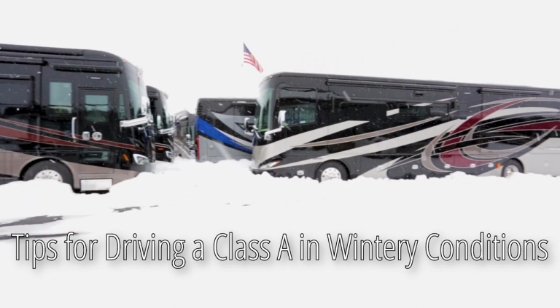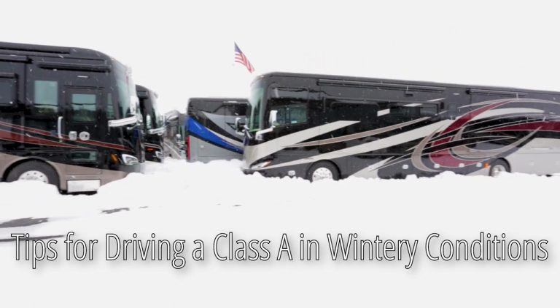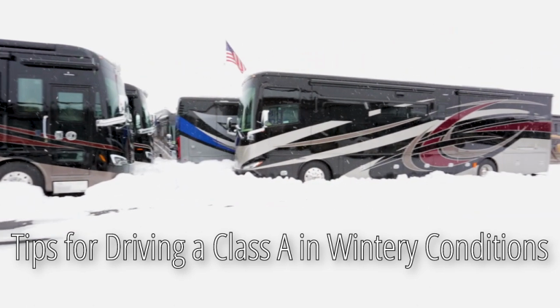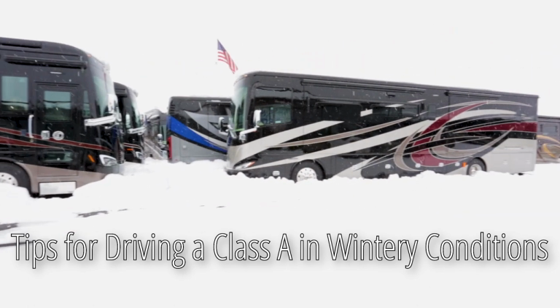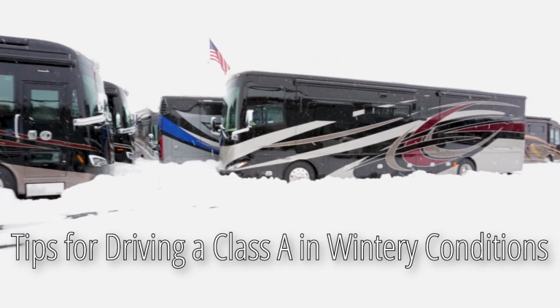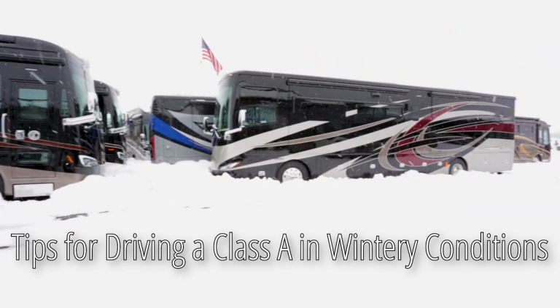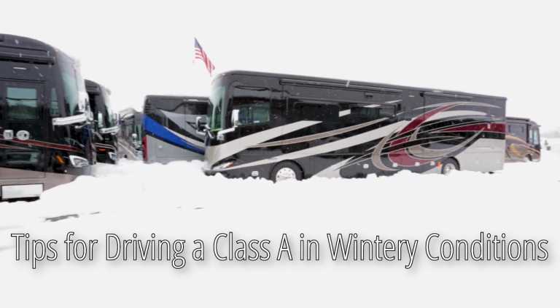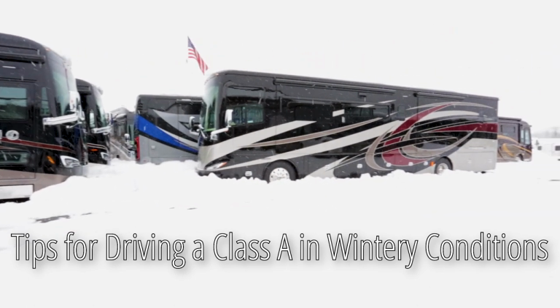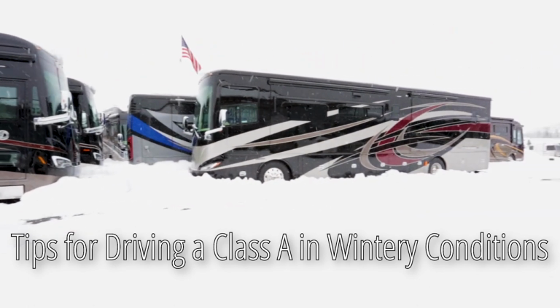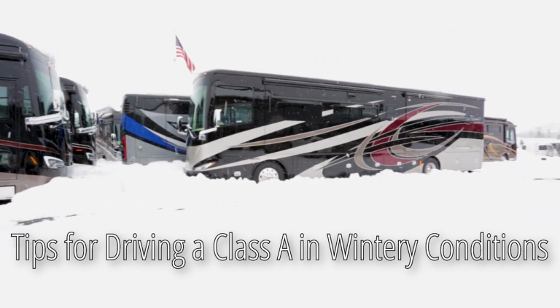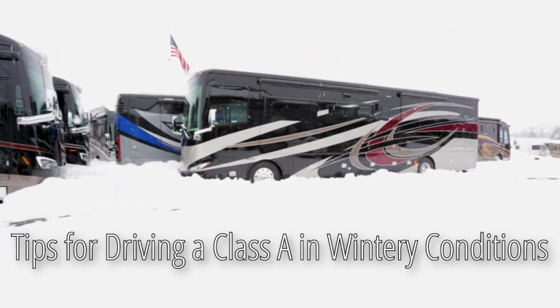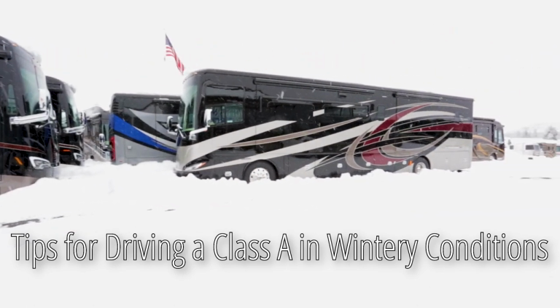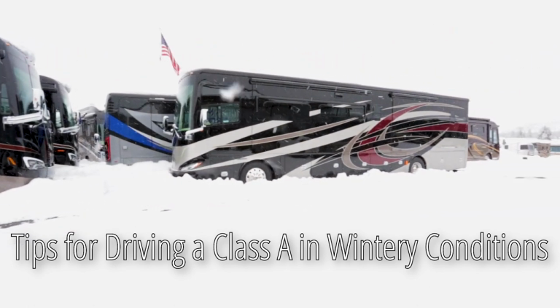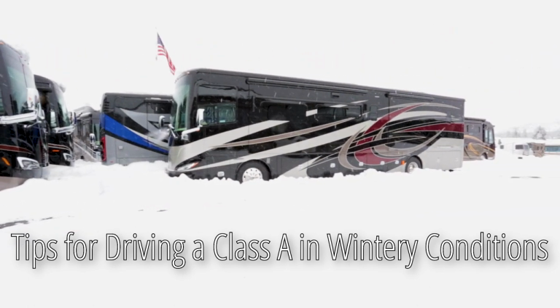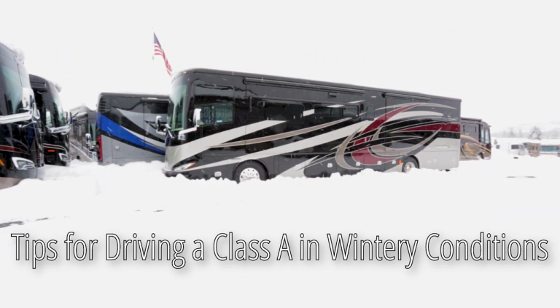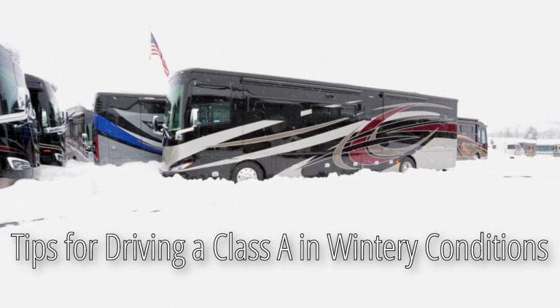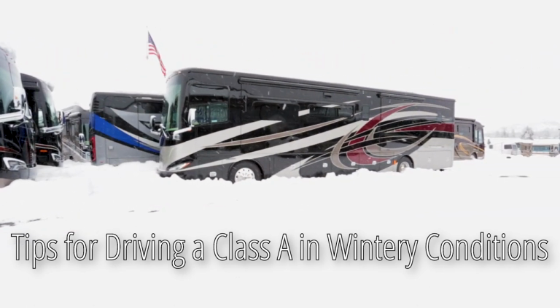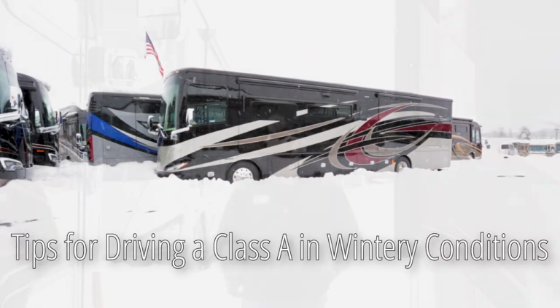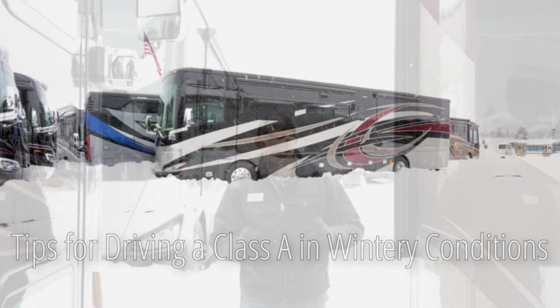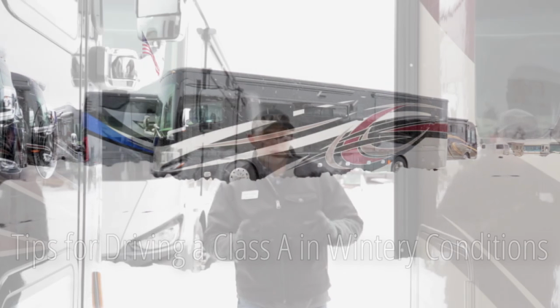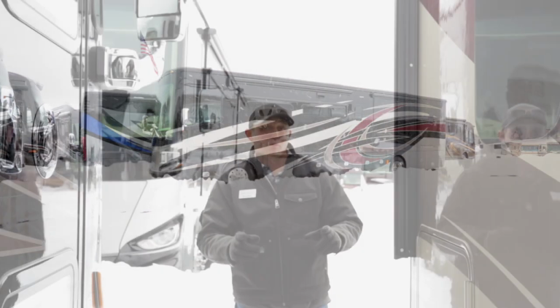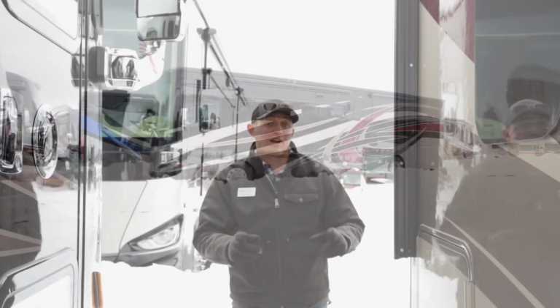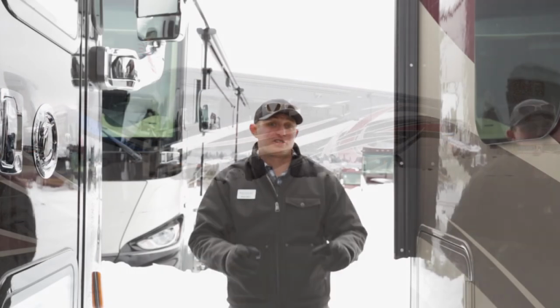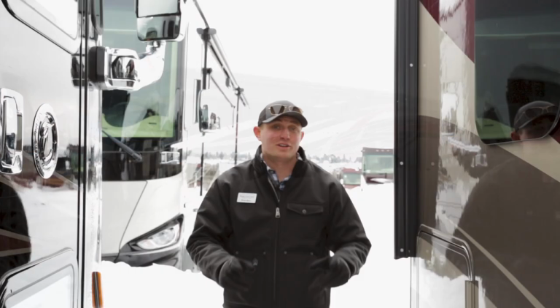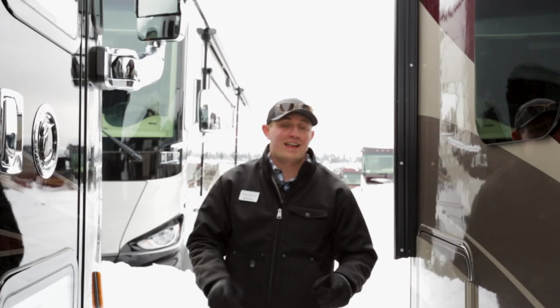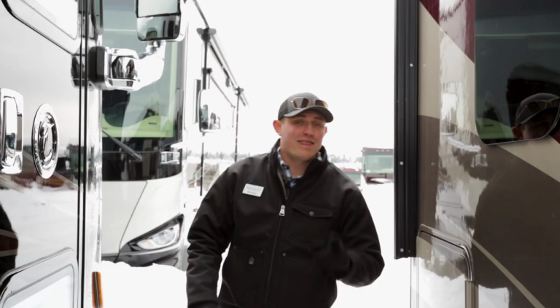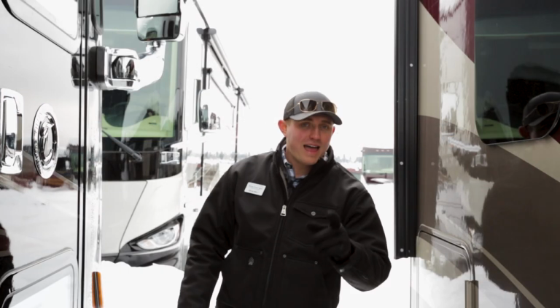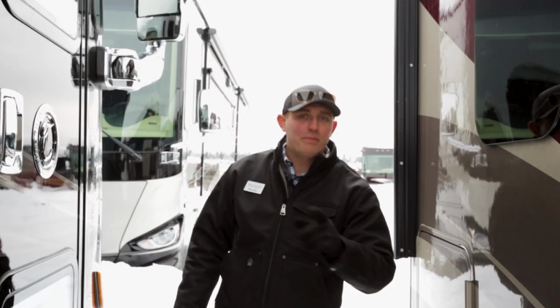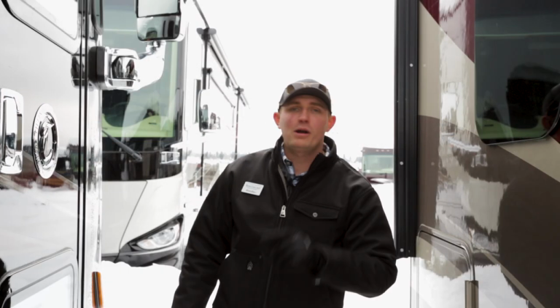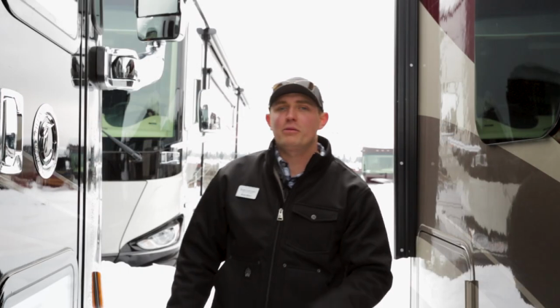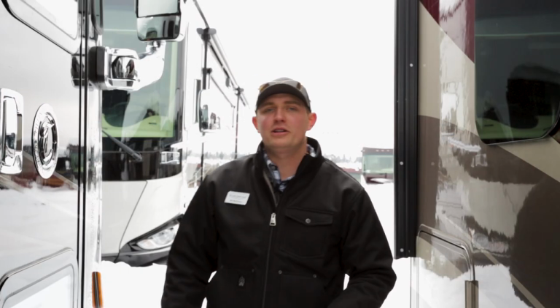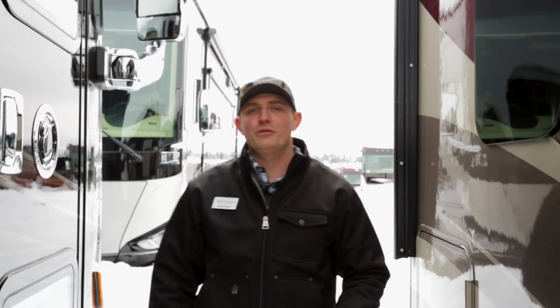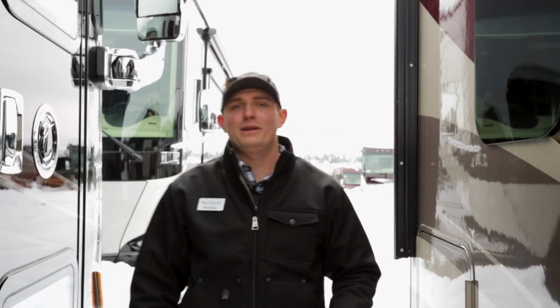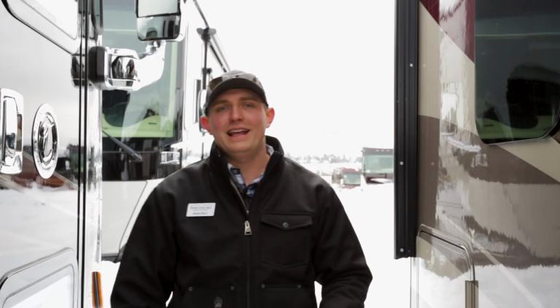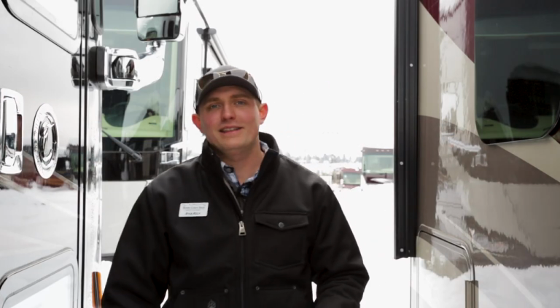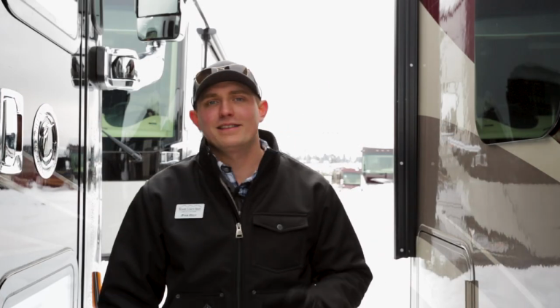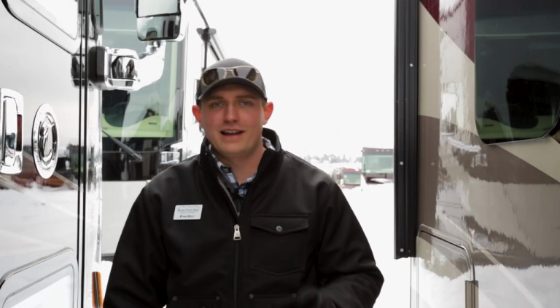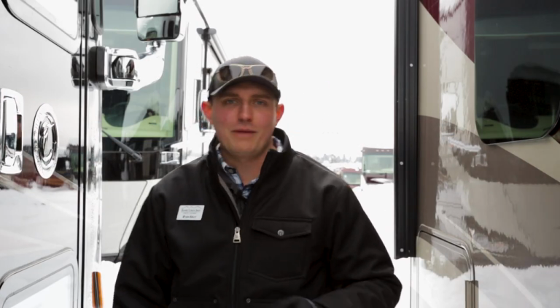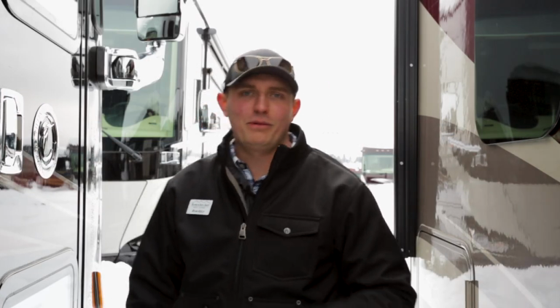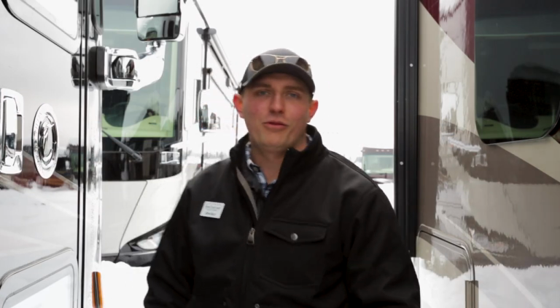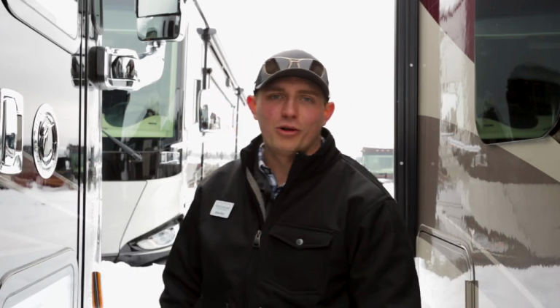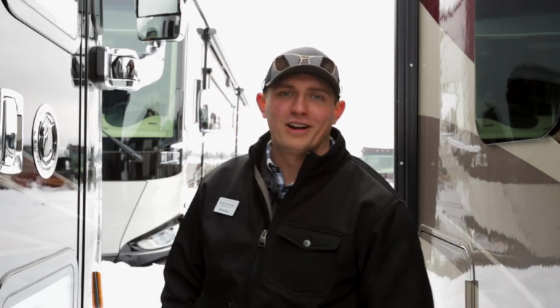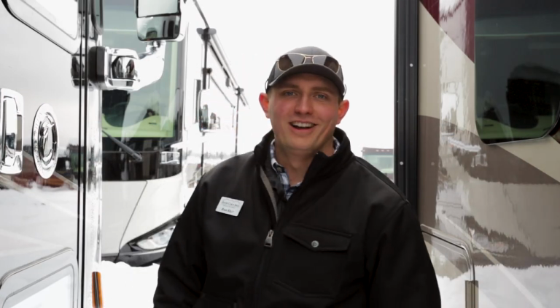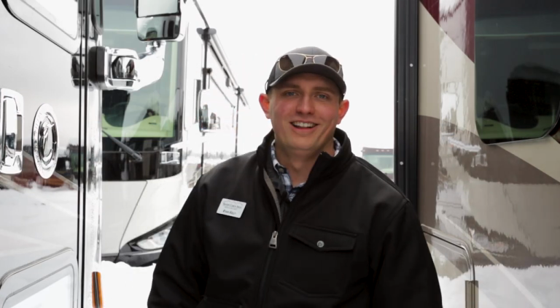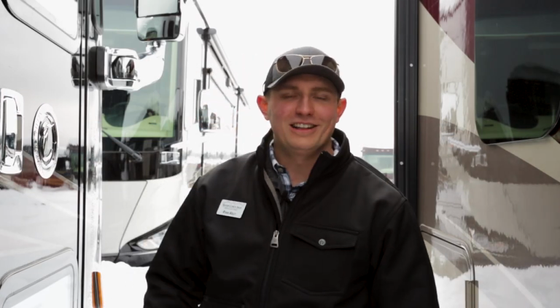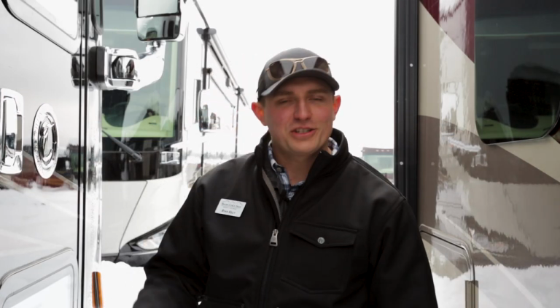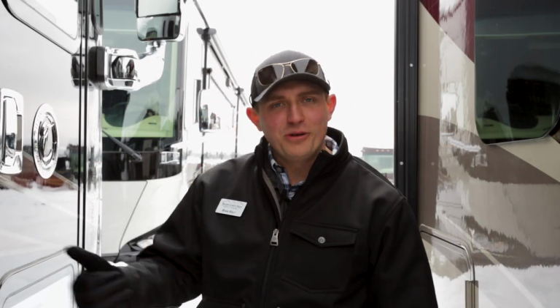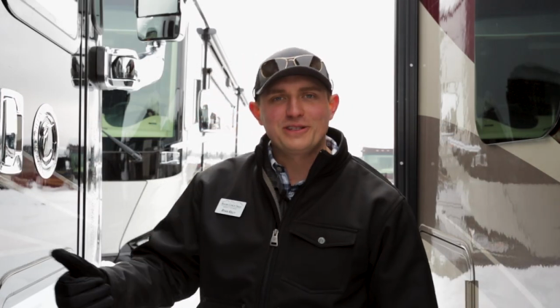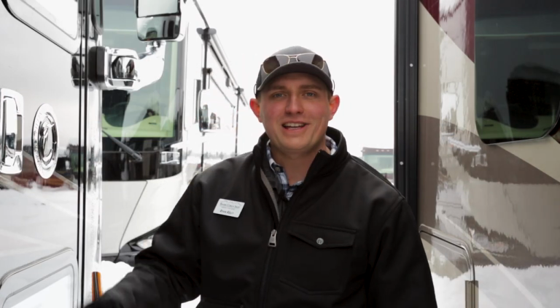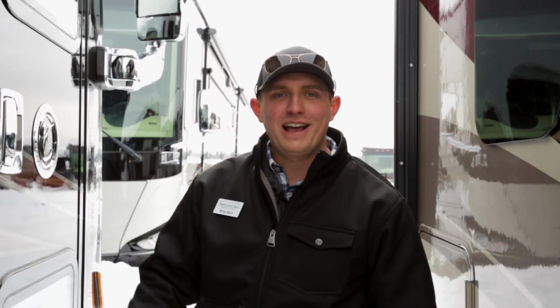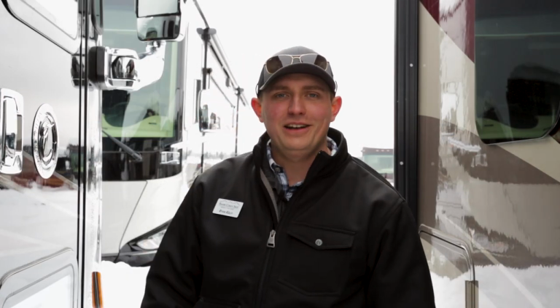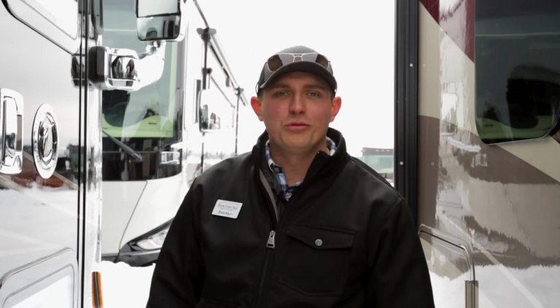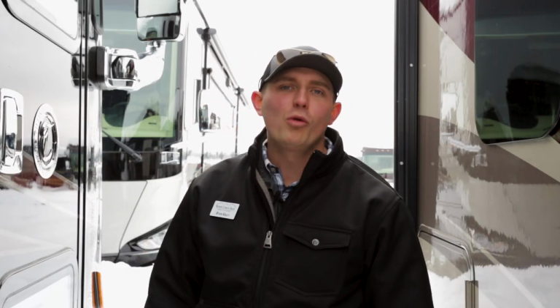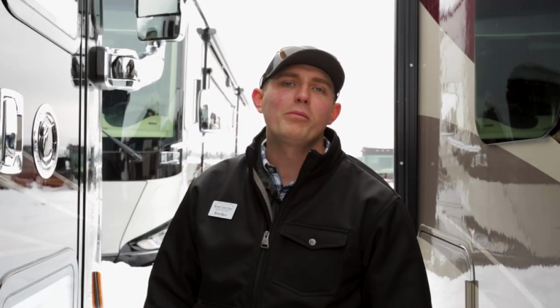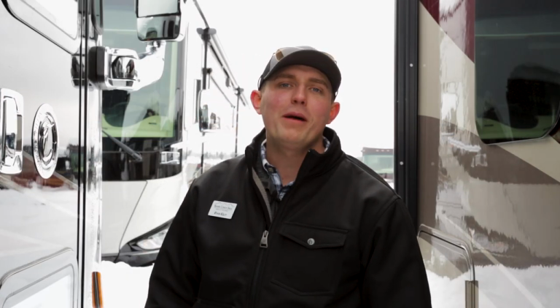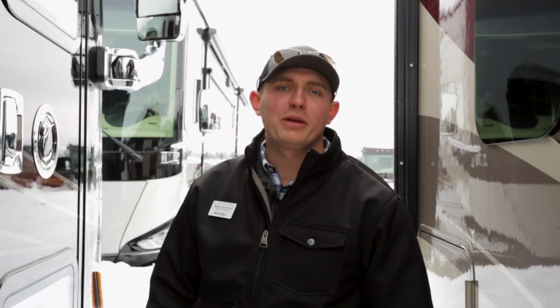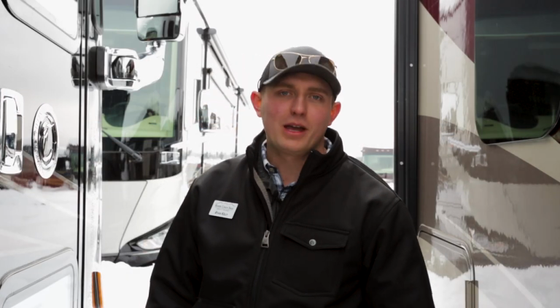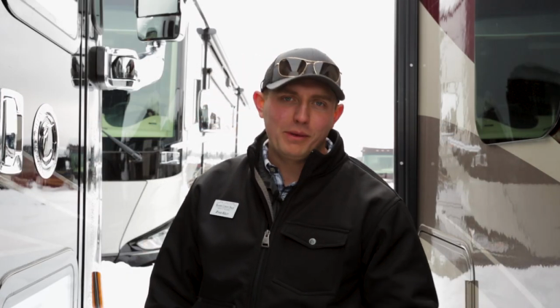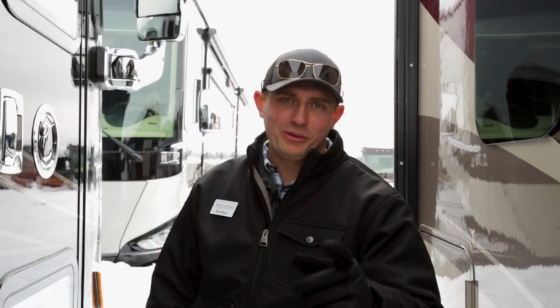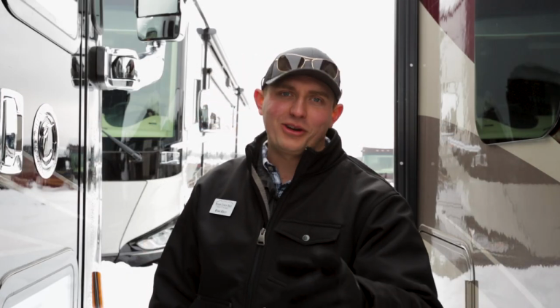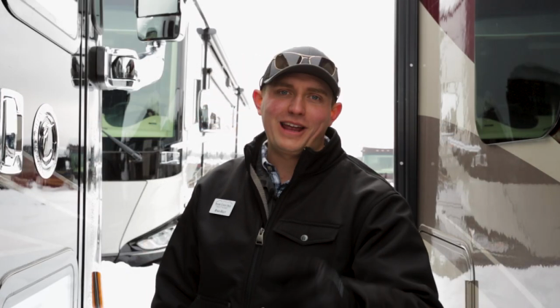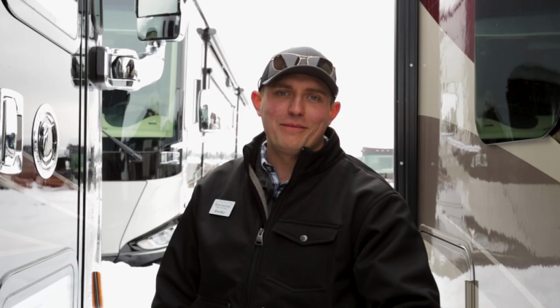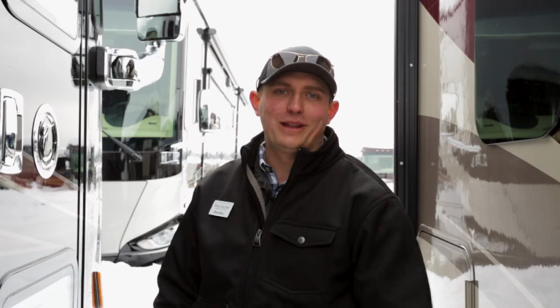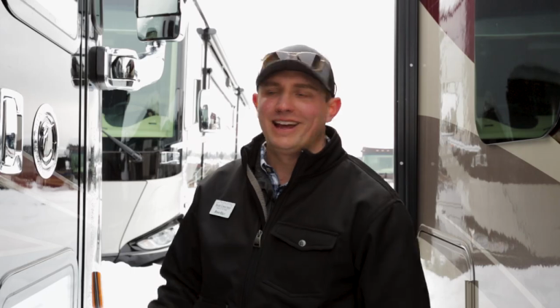The key to traveling in winter conditions is preparation, and that preparation begins the night before. Let's go inside, warm up, and come up with our game plan.